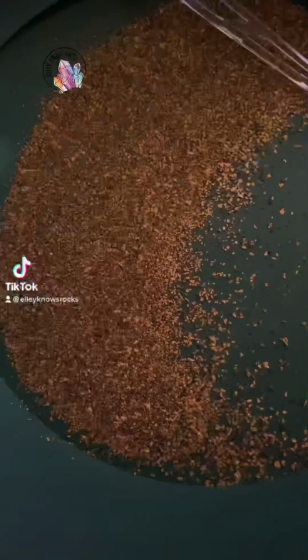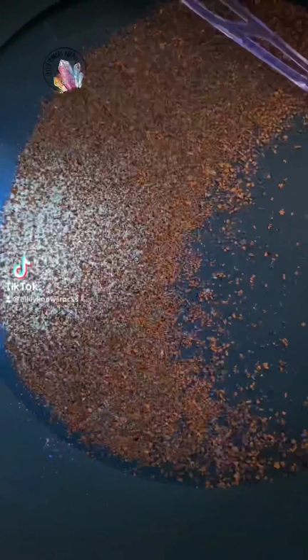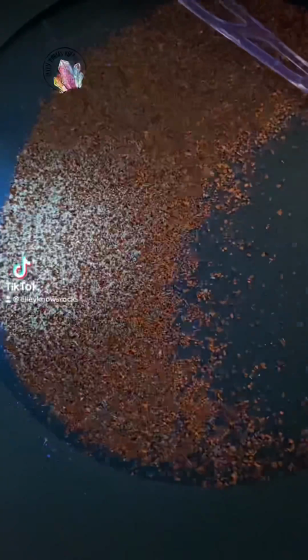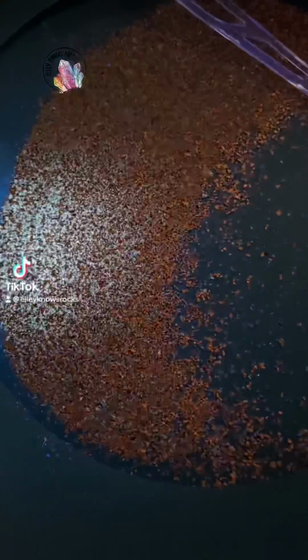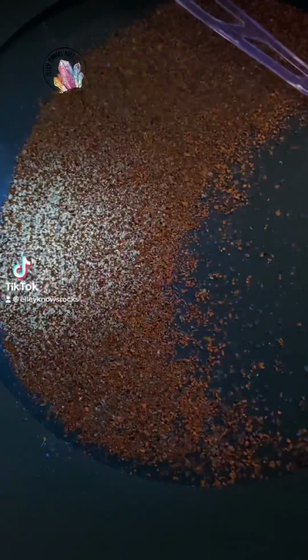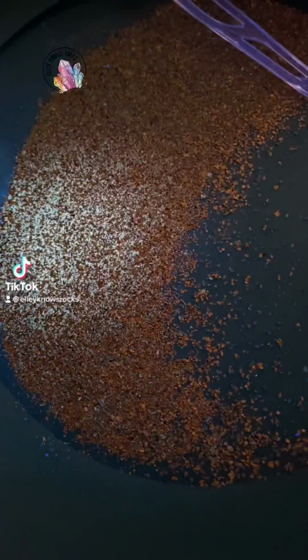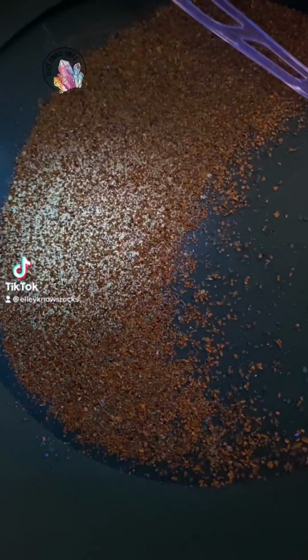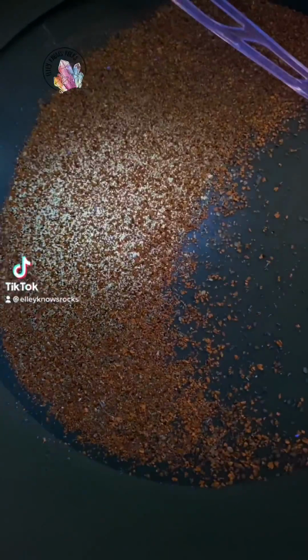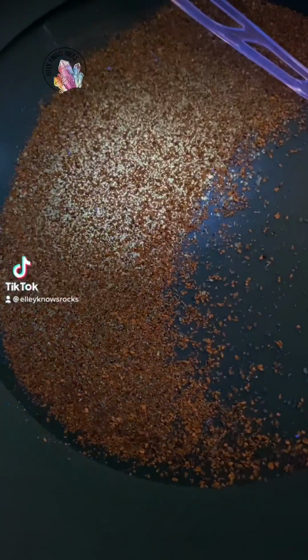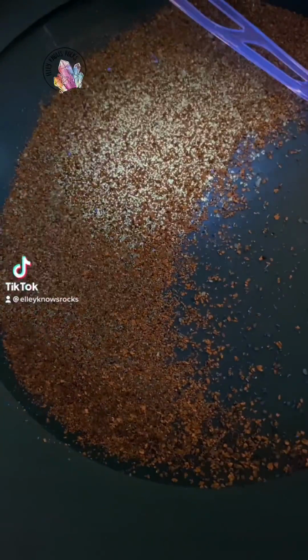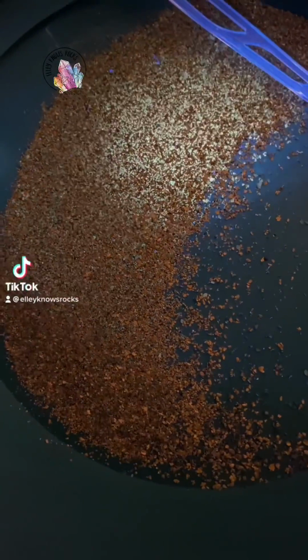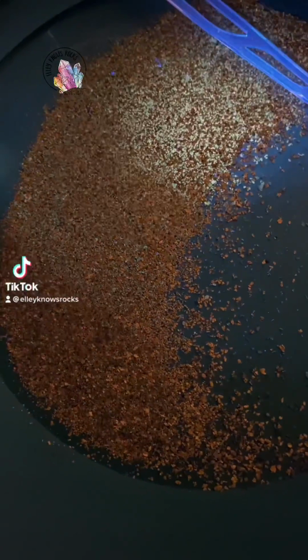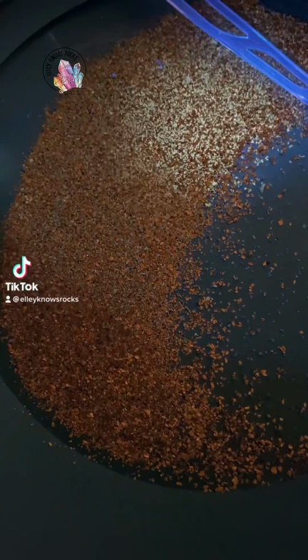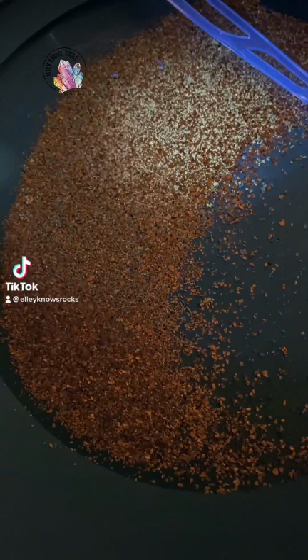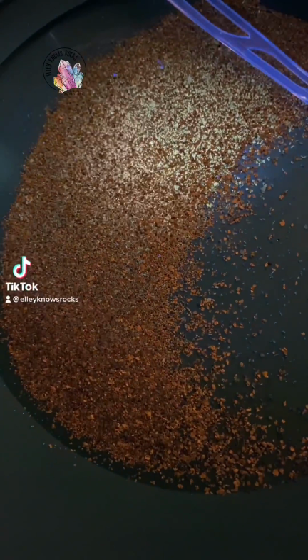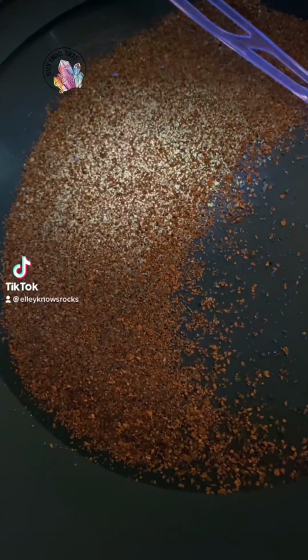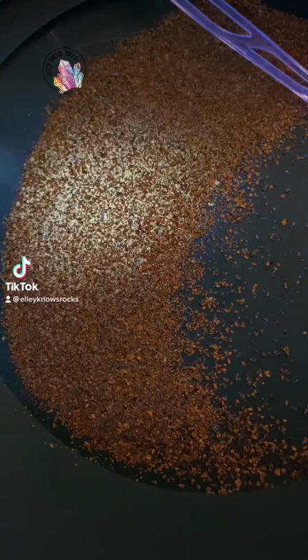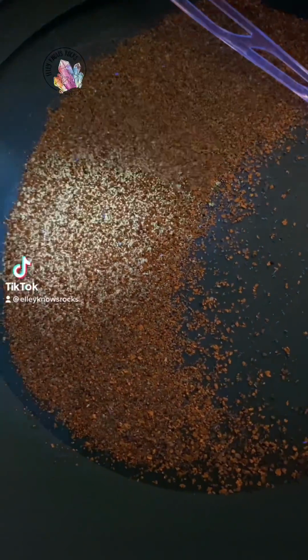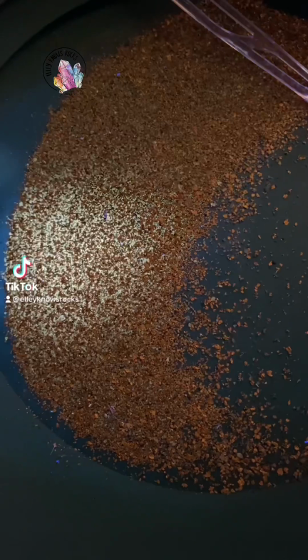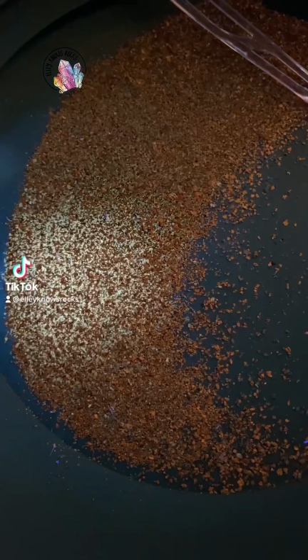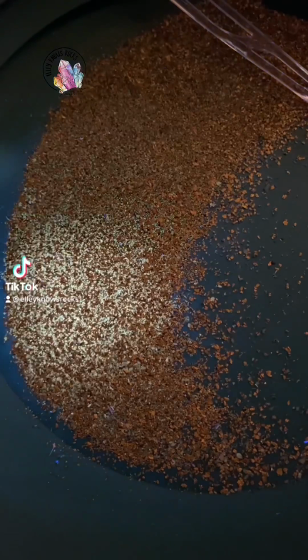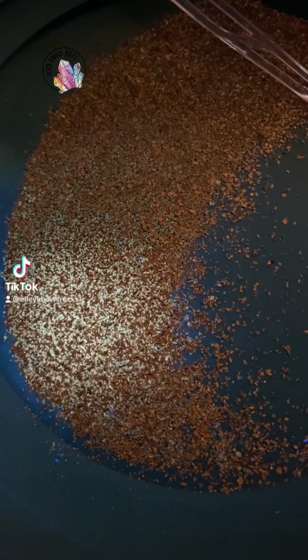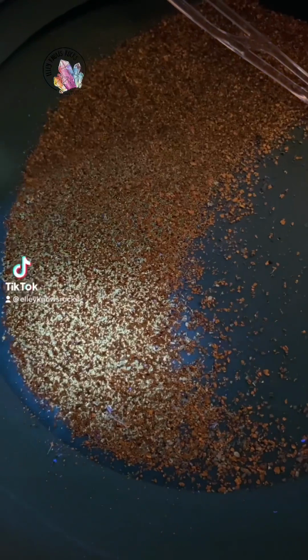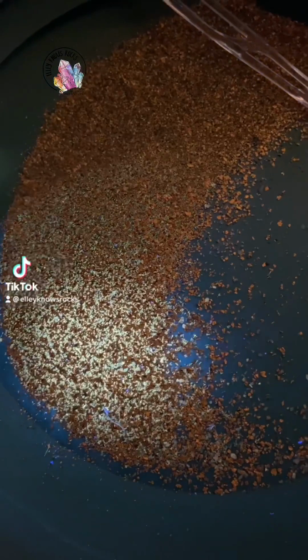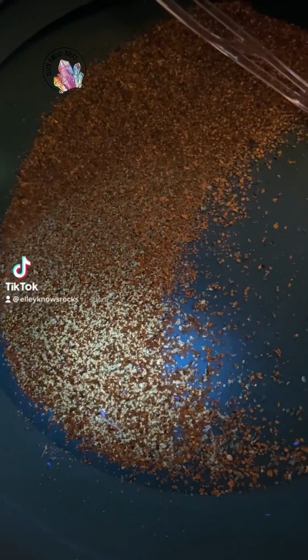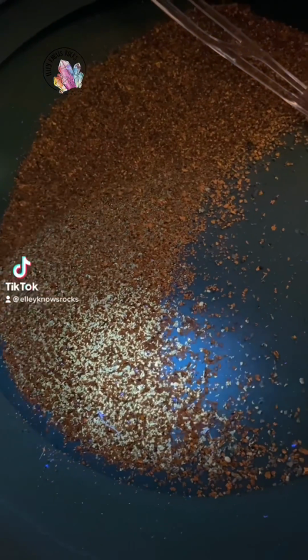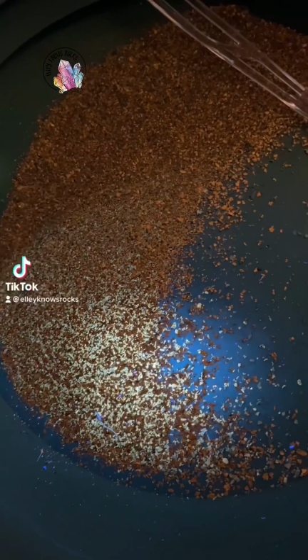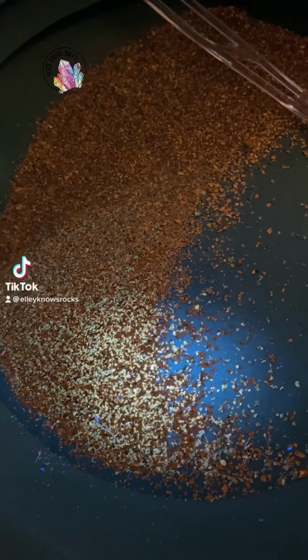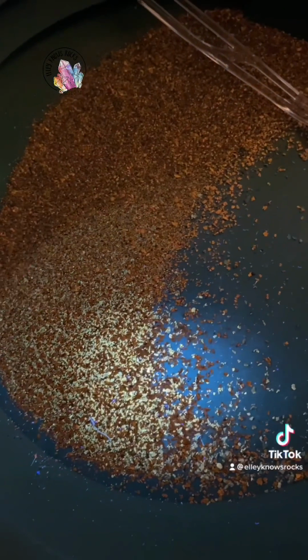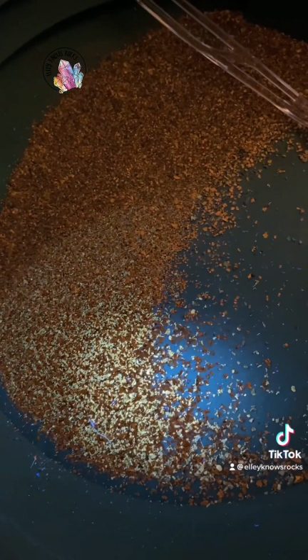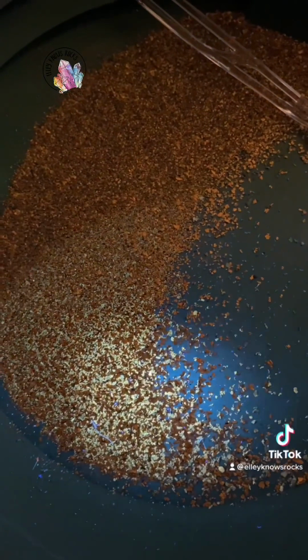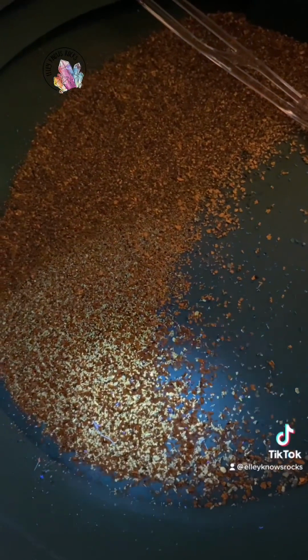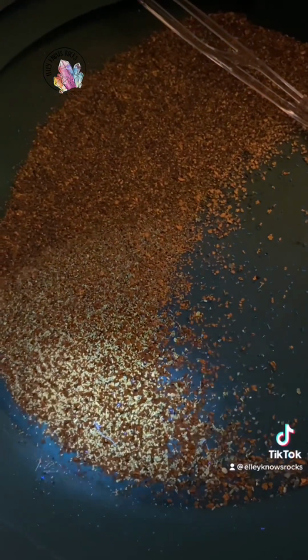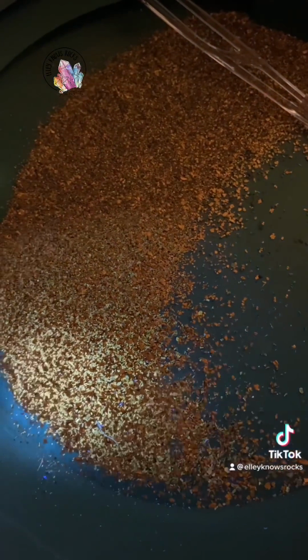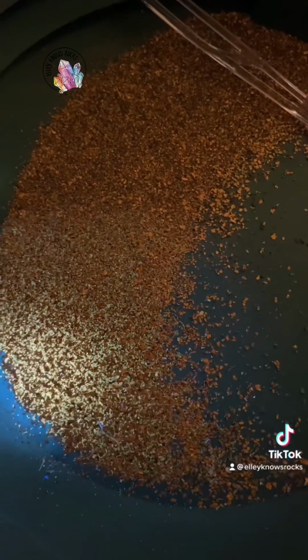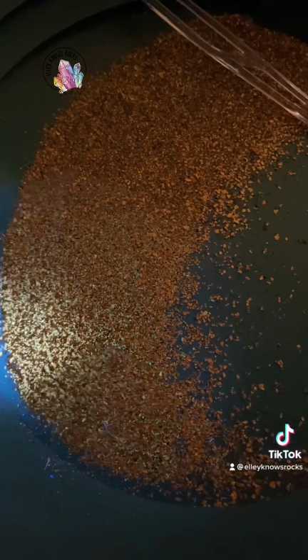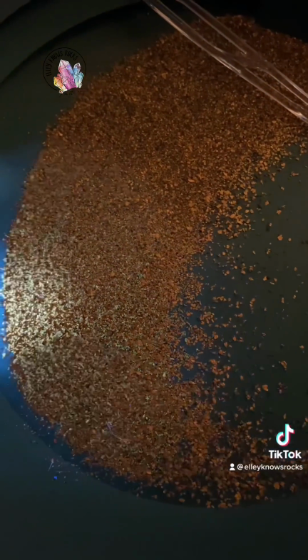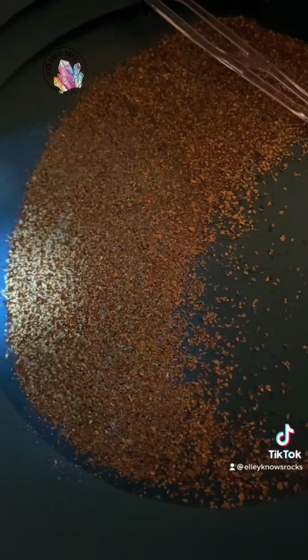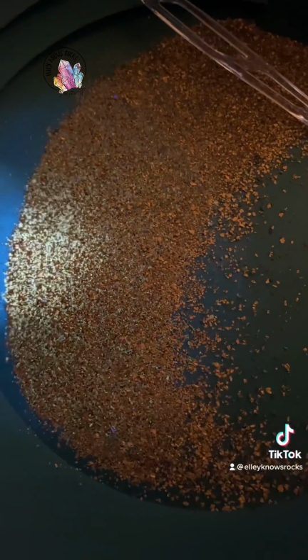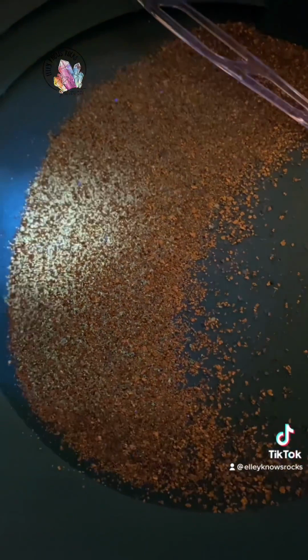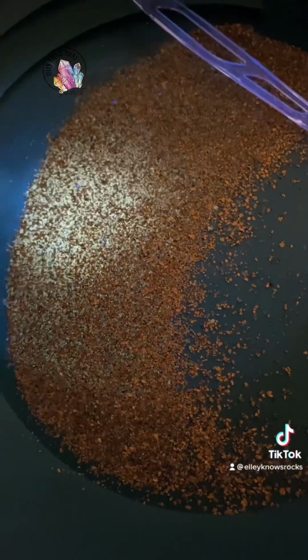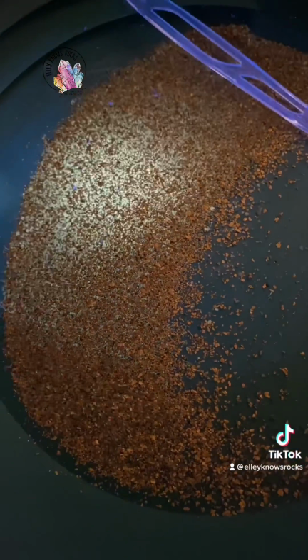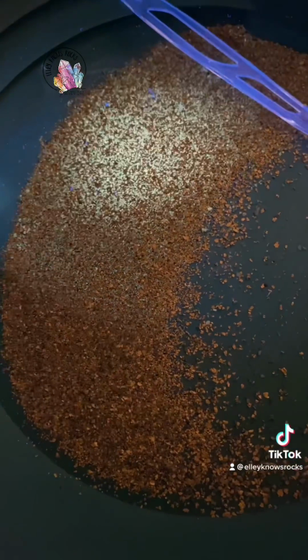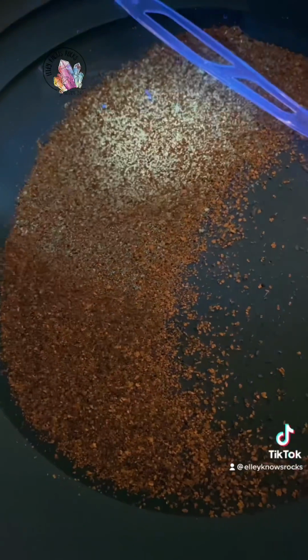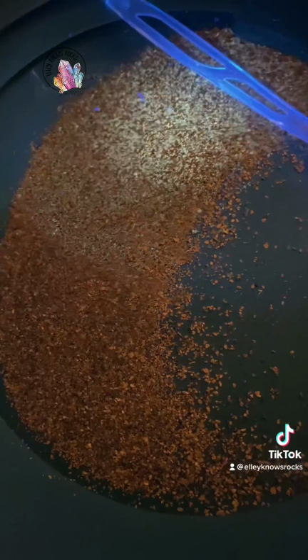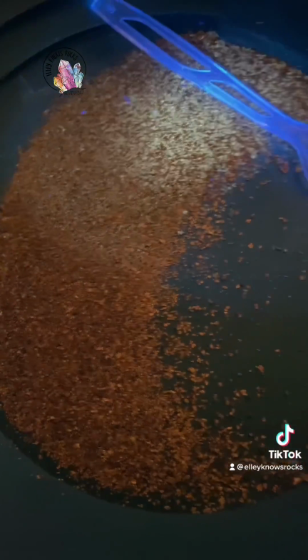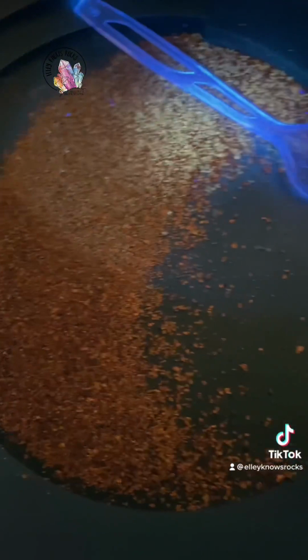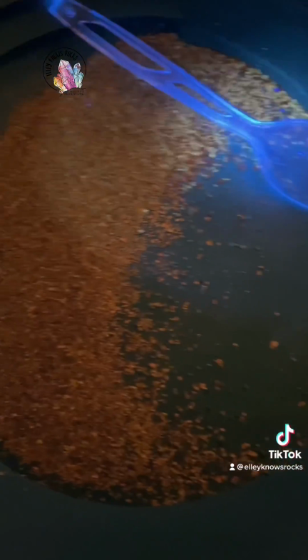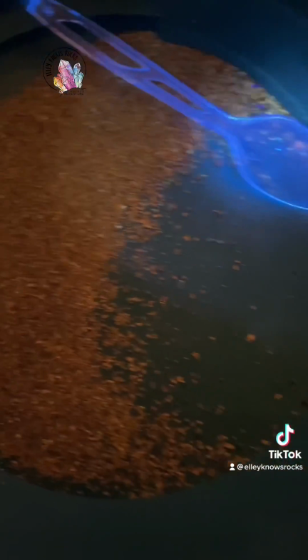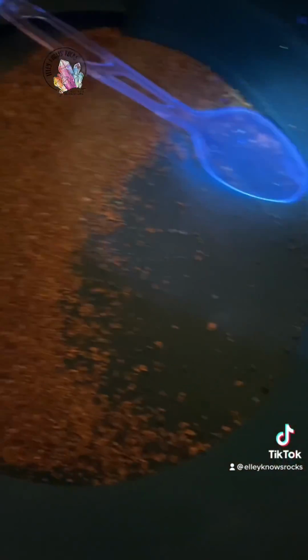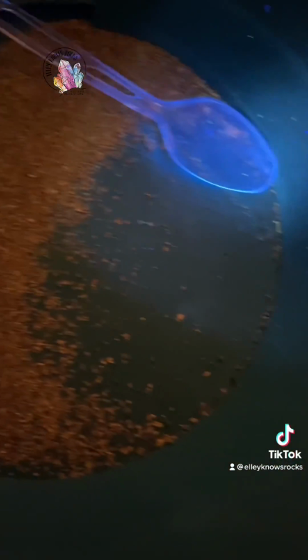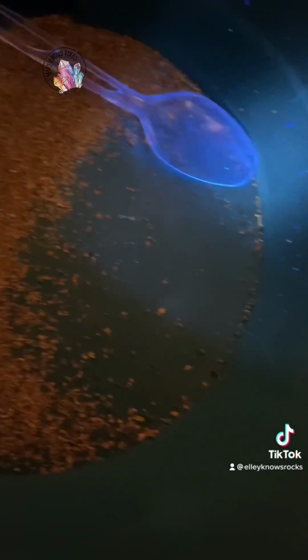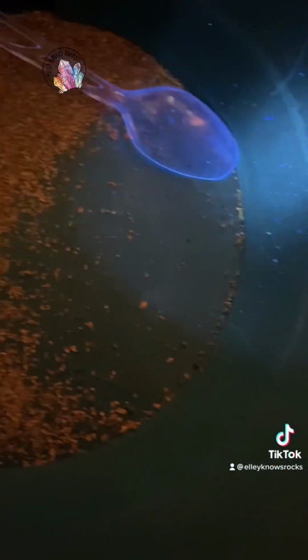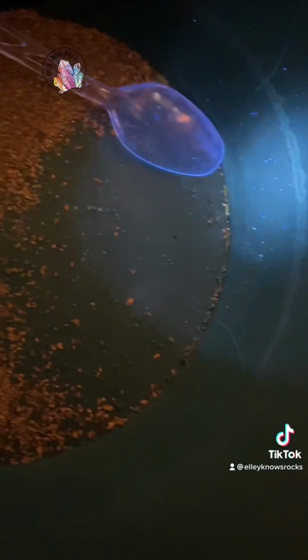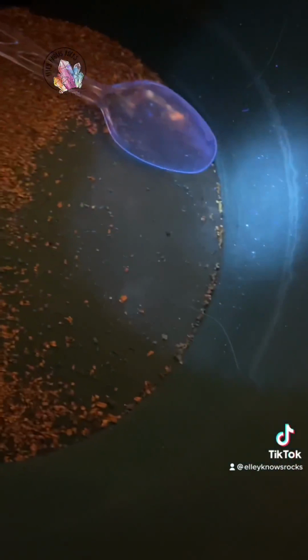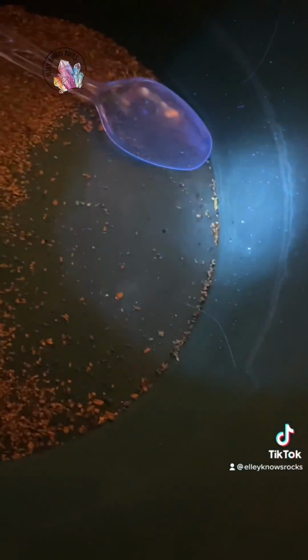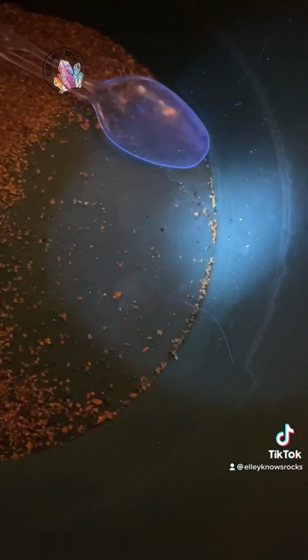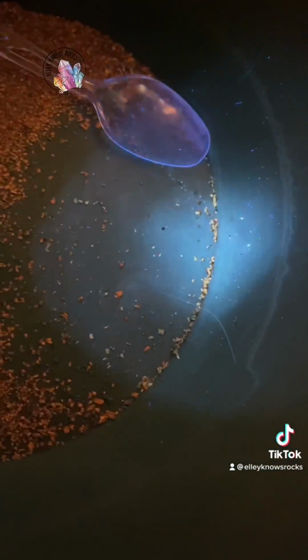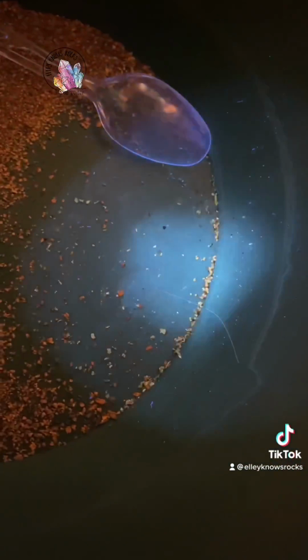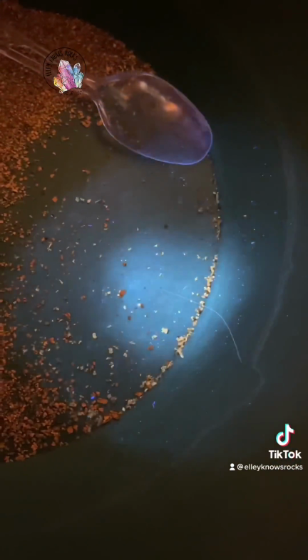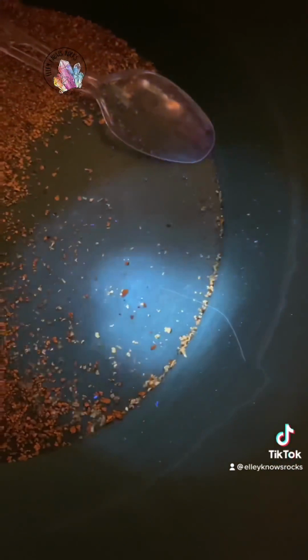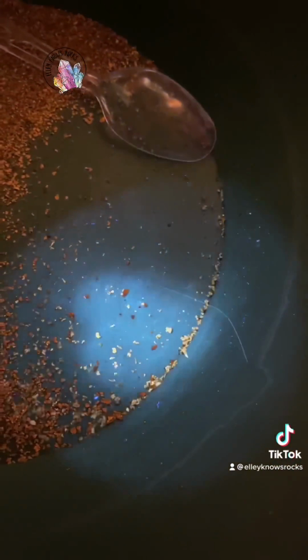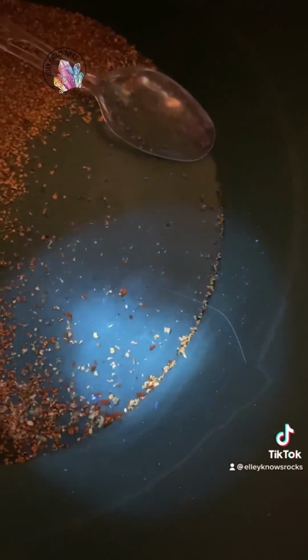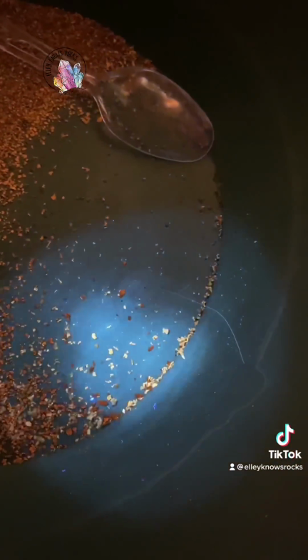Mystery mineral with gold, part two. This is a larger pan of gold with that mystery fluorescing mineral. I'm about to do some science experiments to try to figure out what it is.